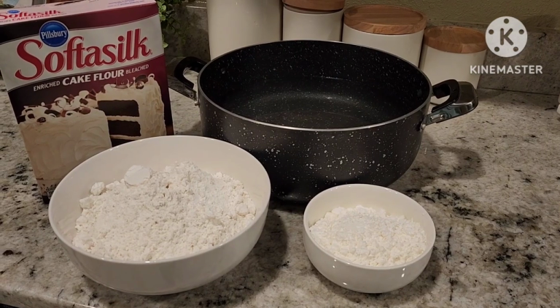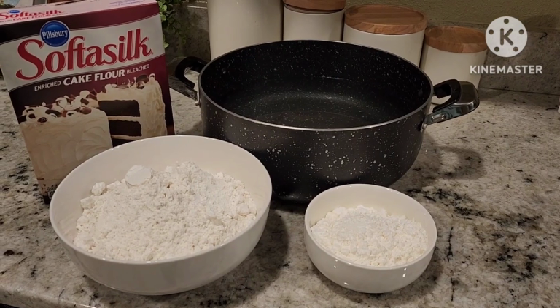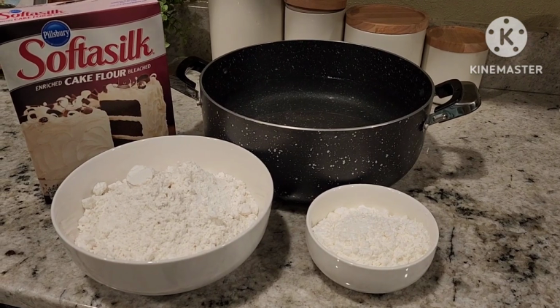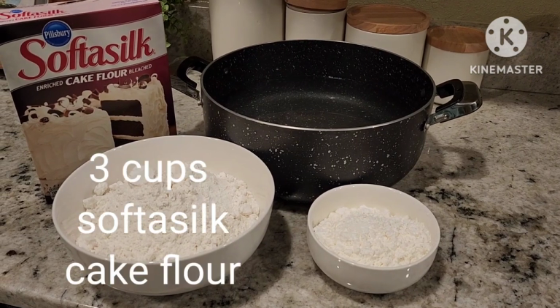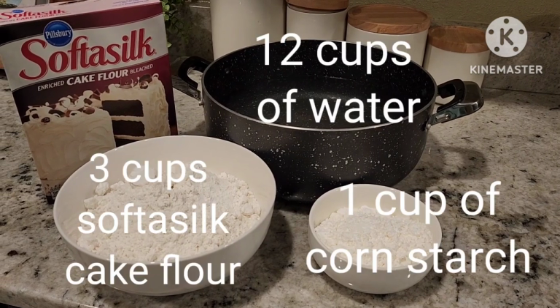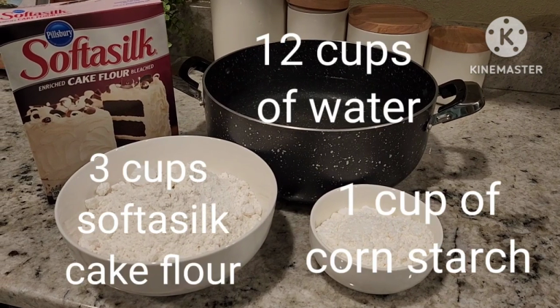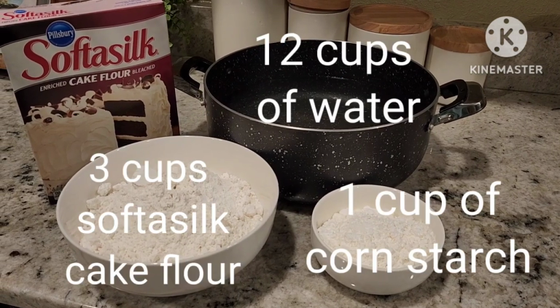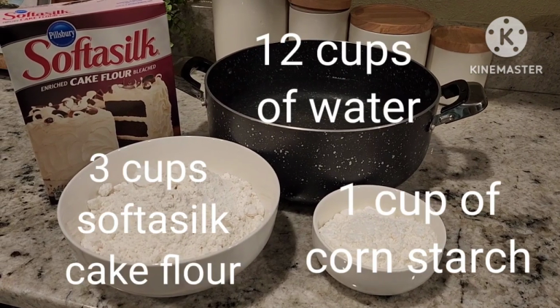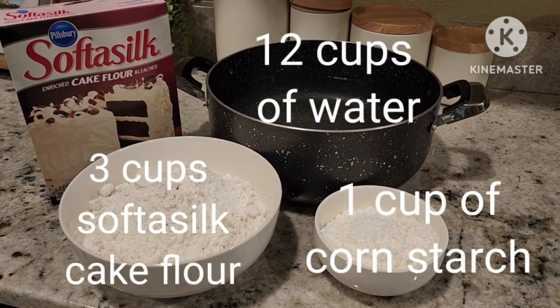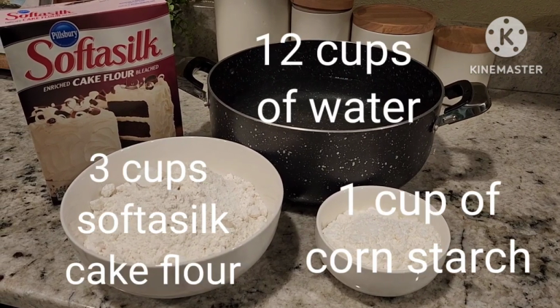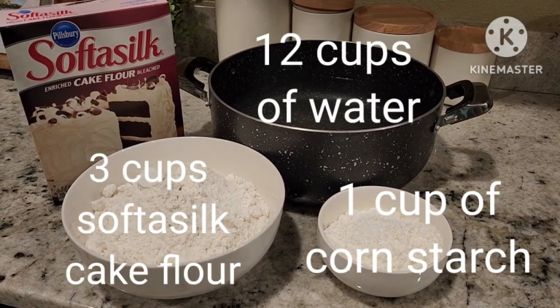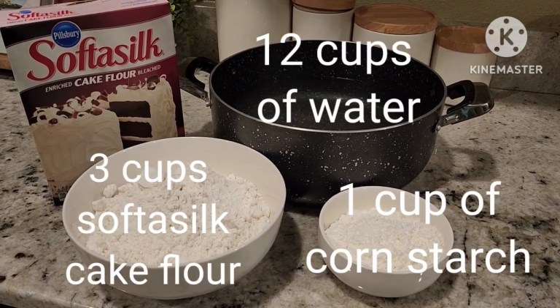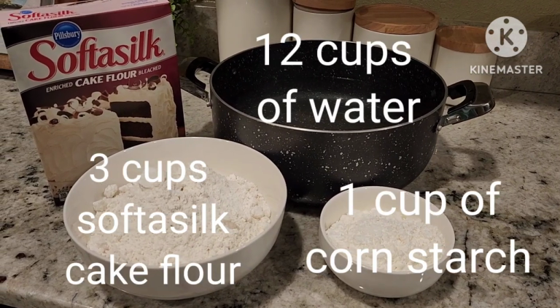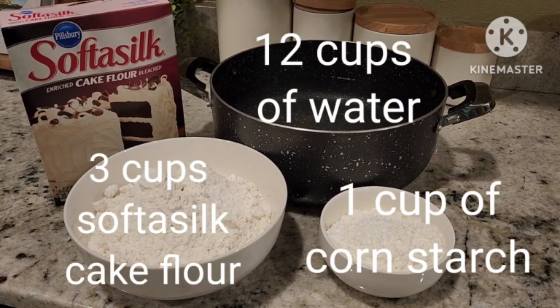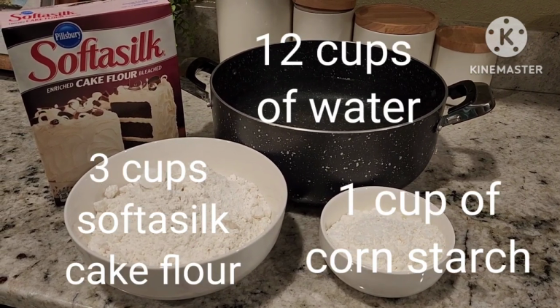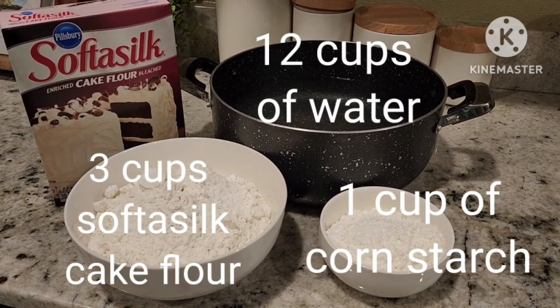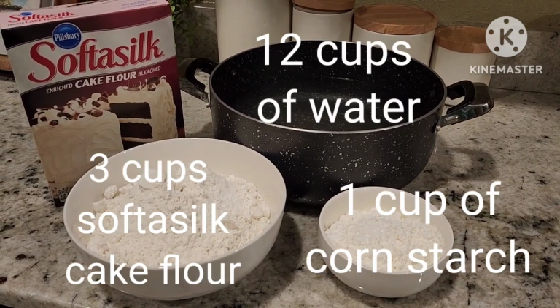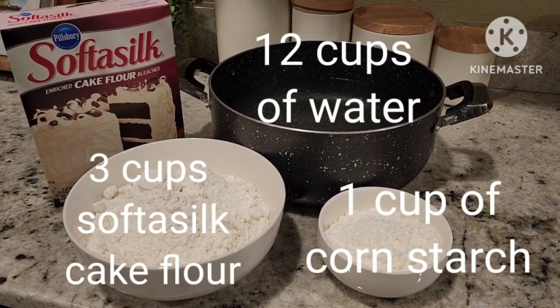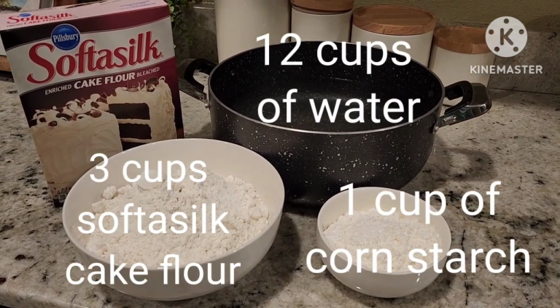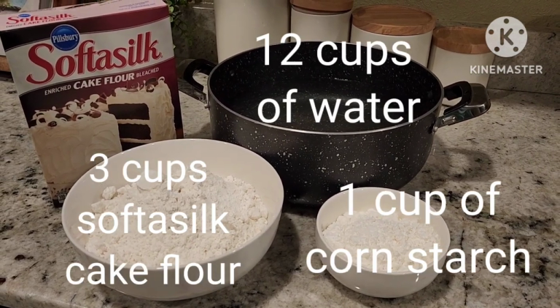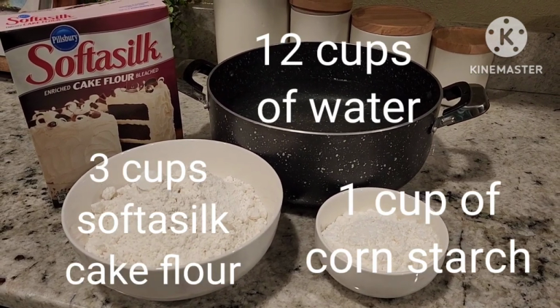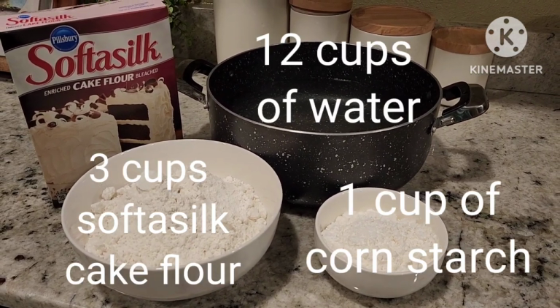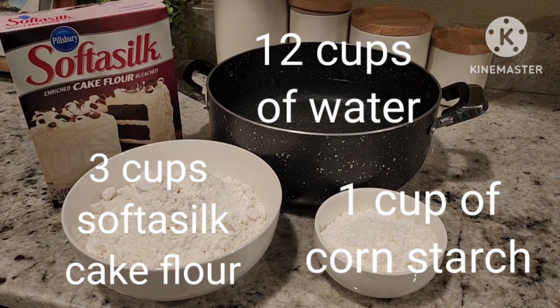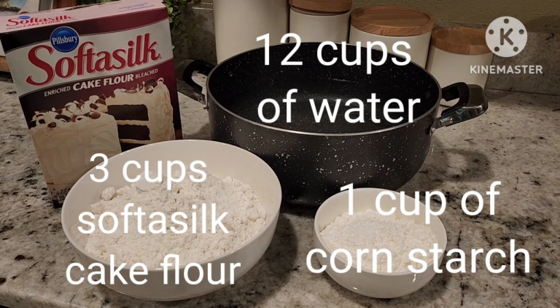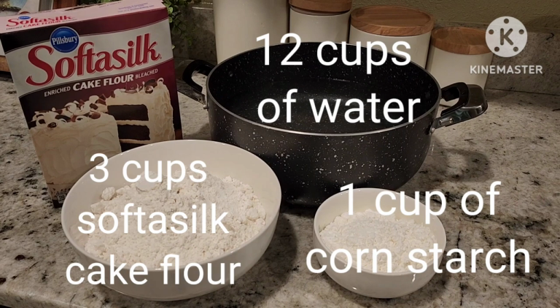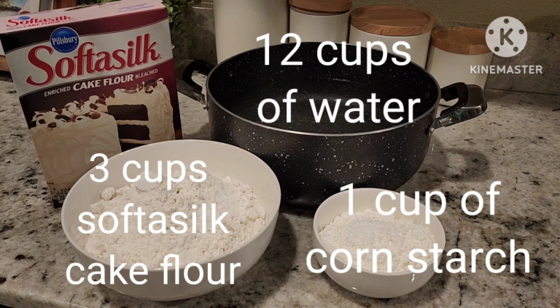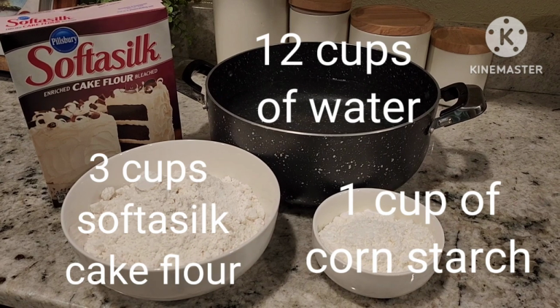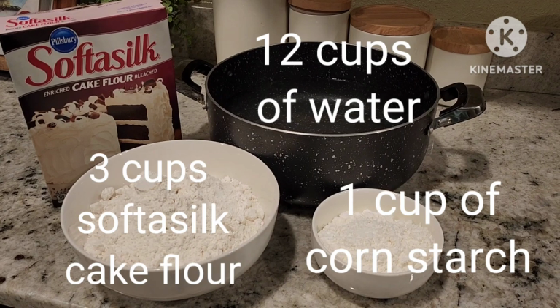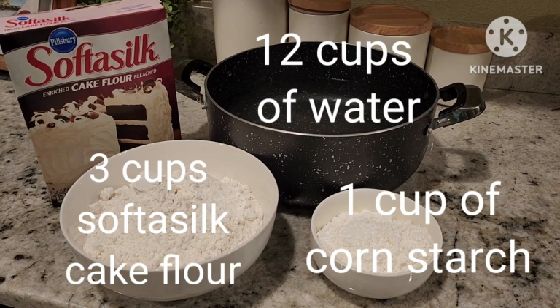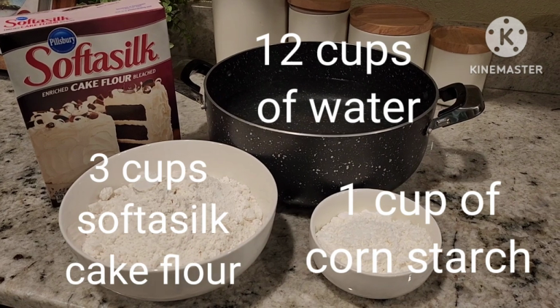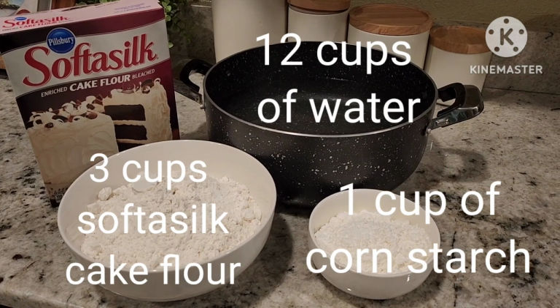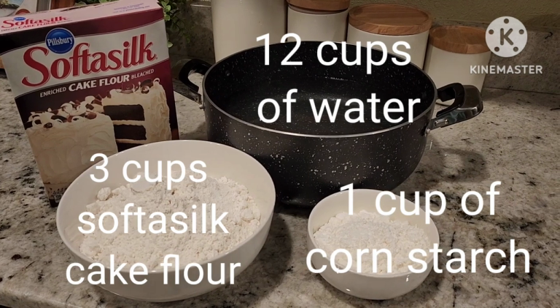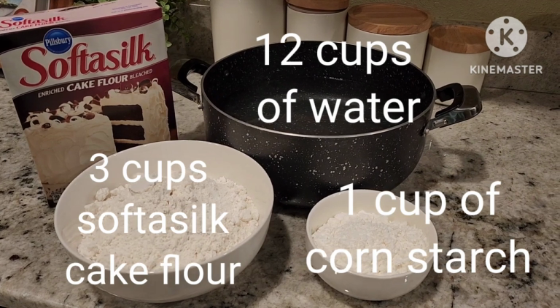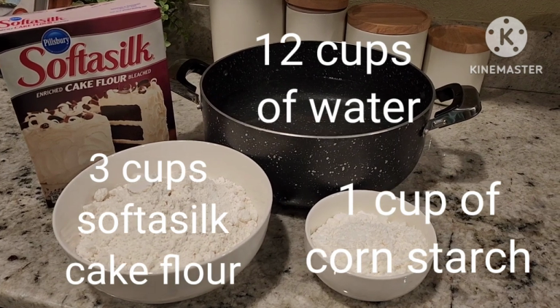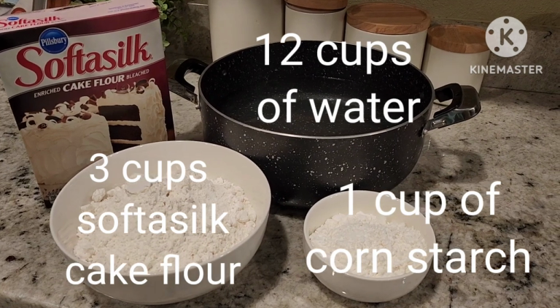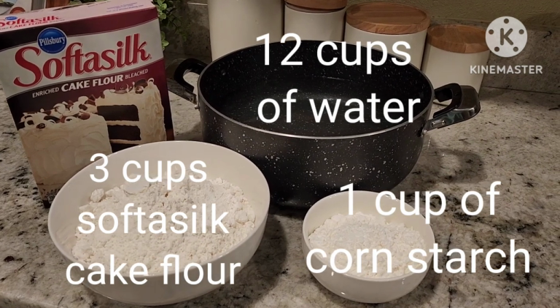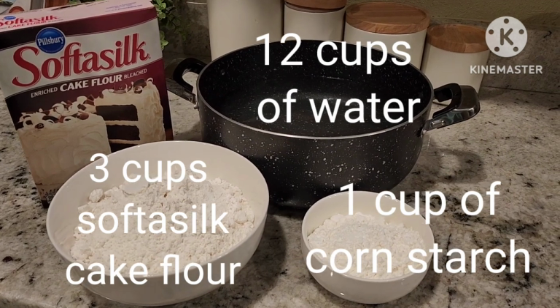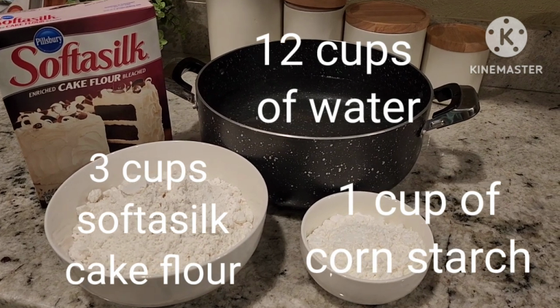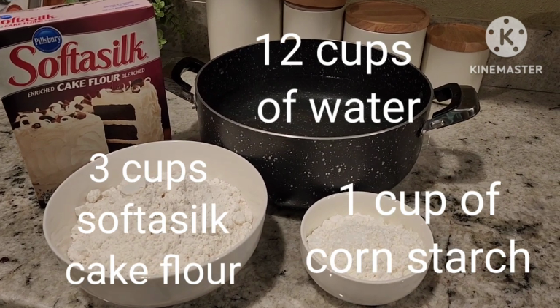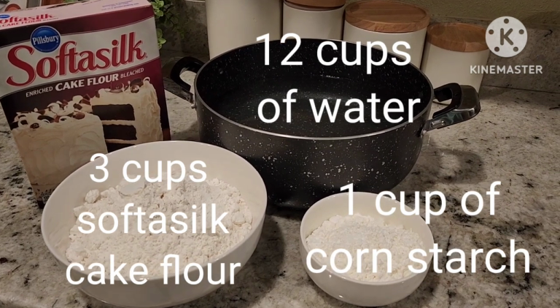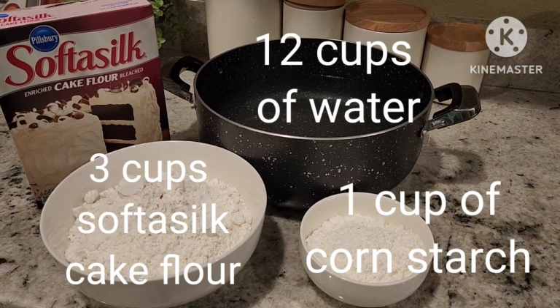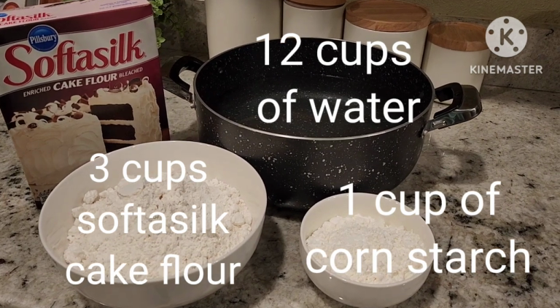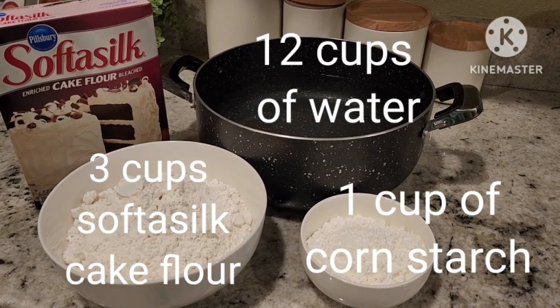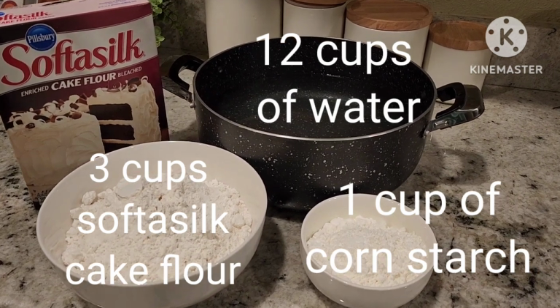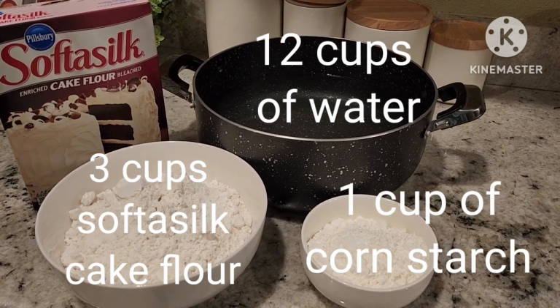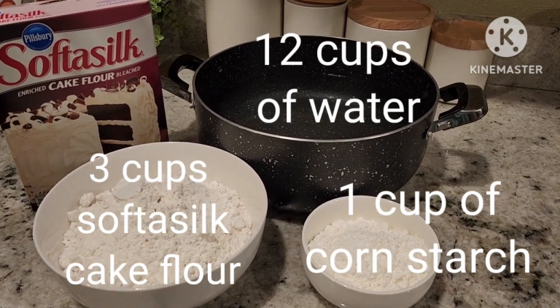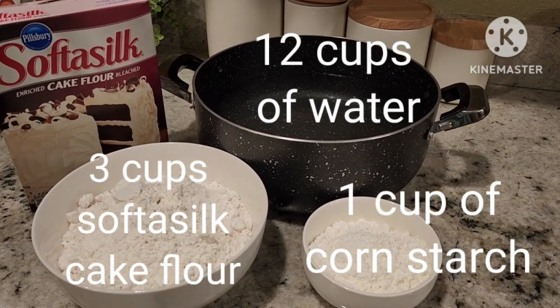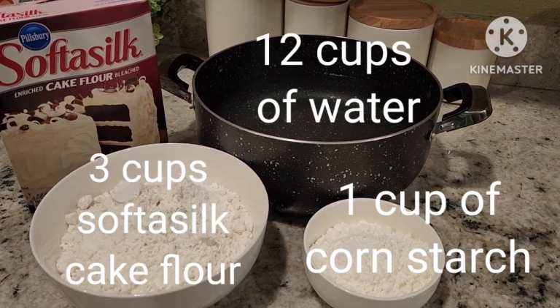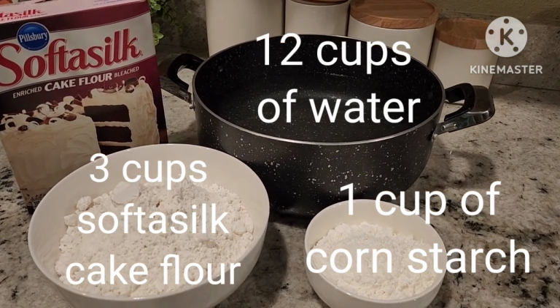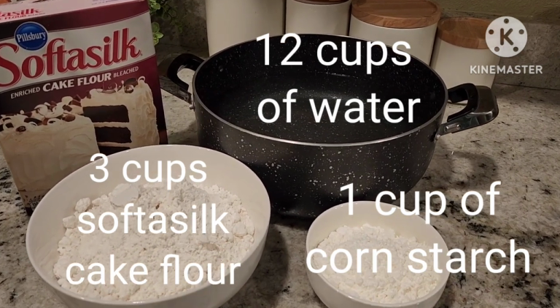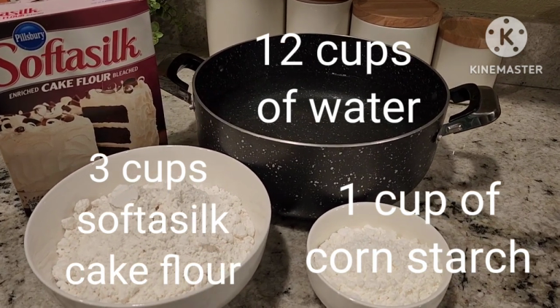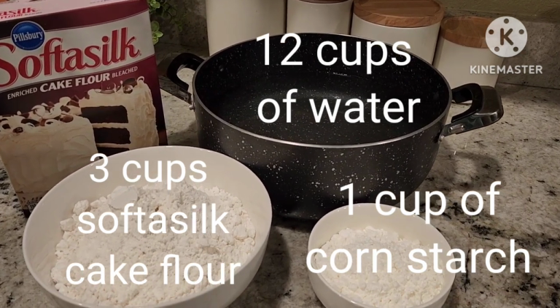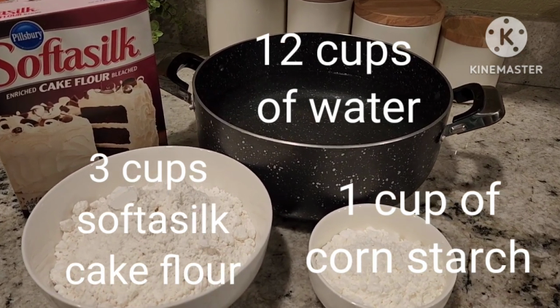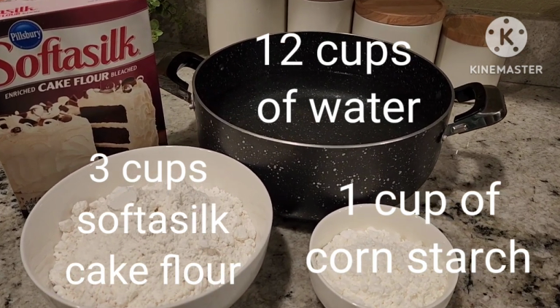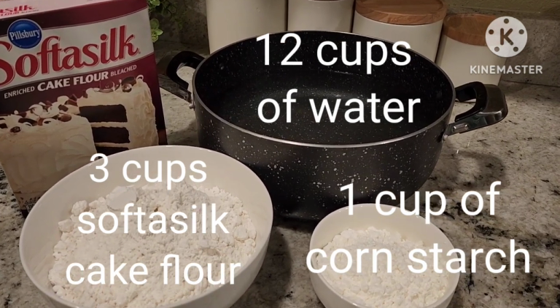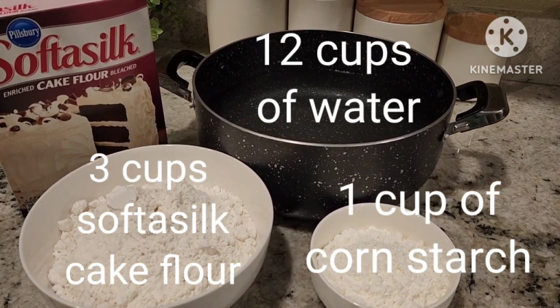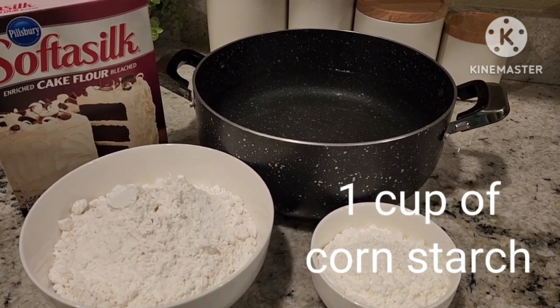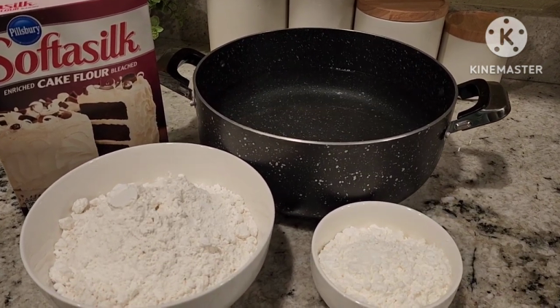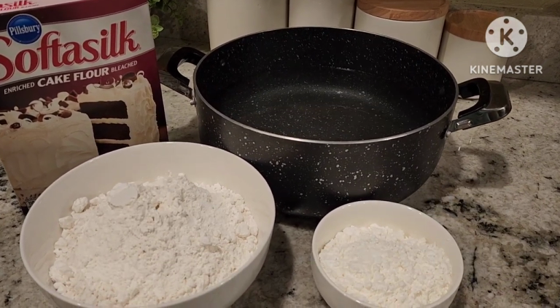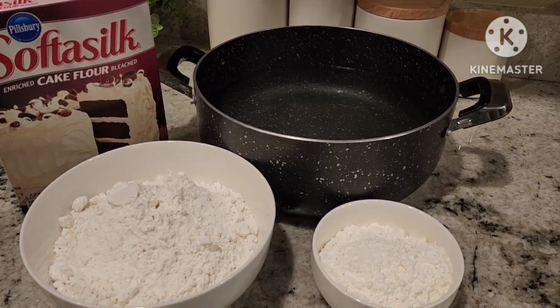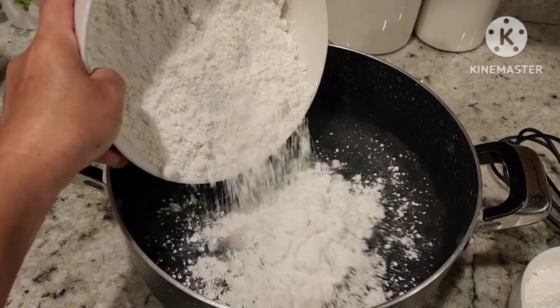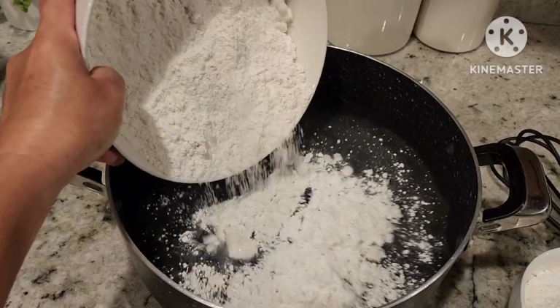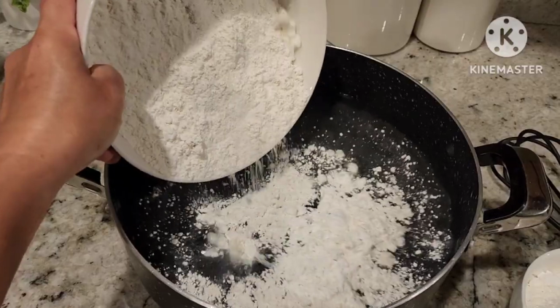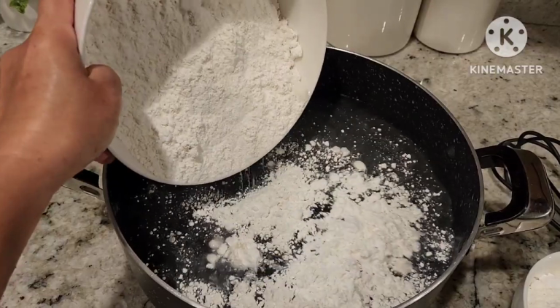Here are all the ingredients. I only have three ingredients: water, flour, and cornstarch.